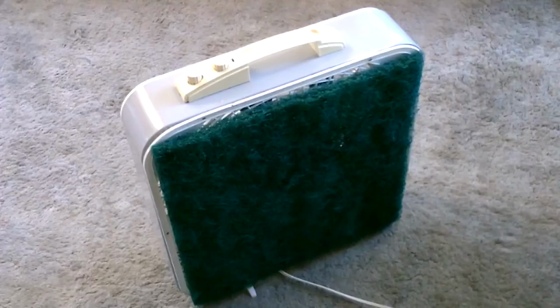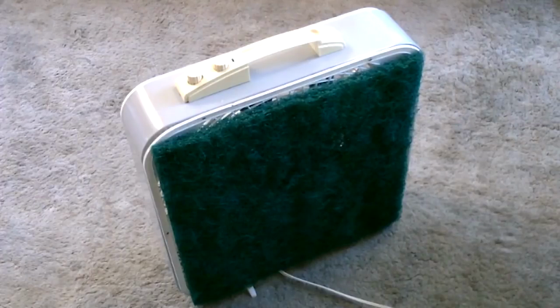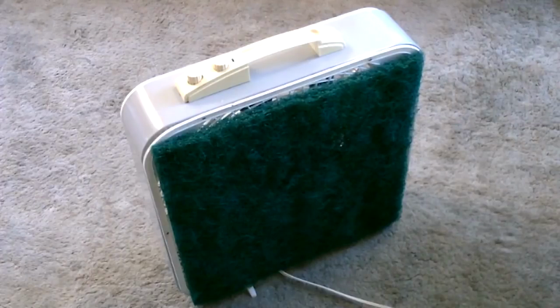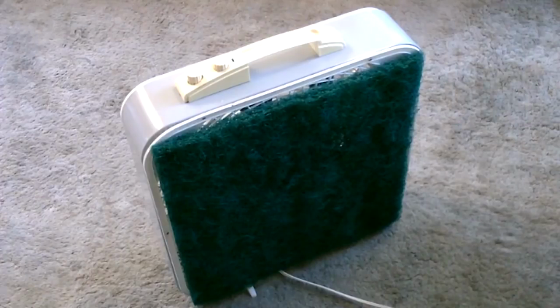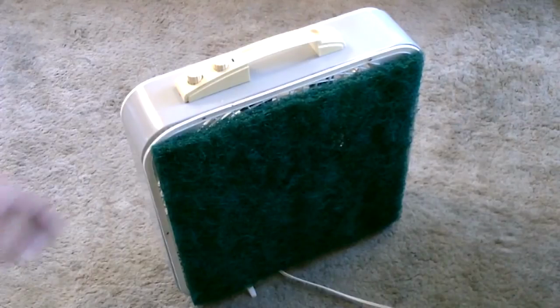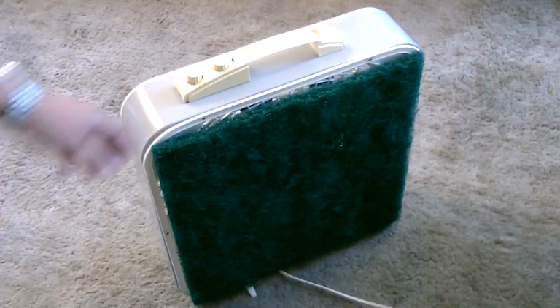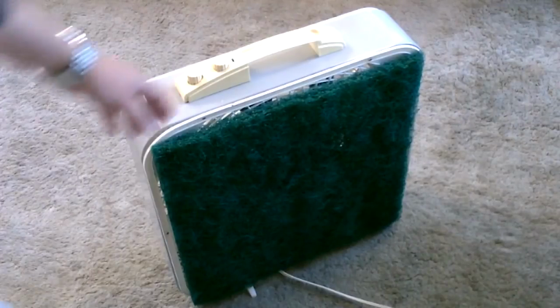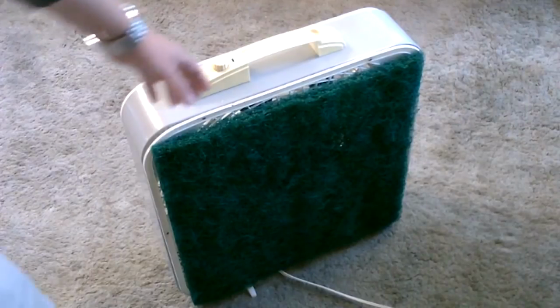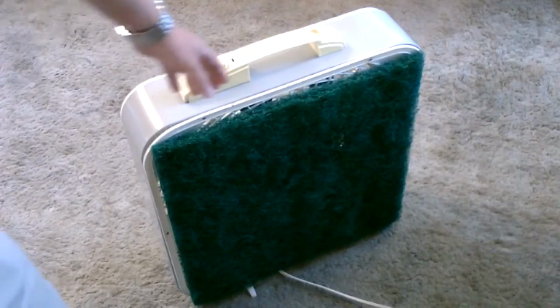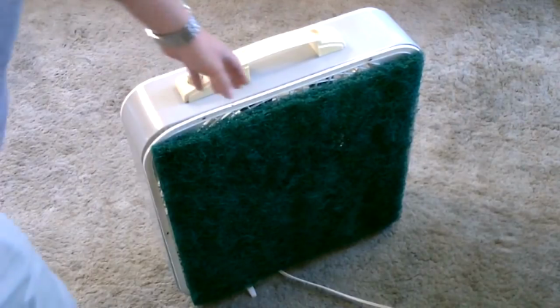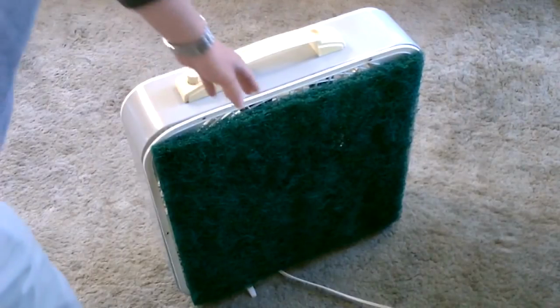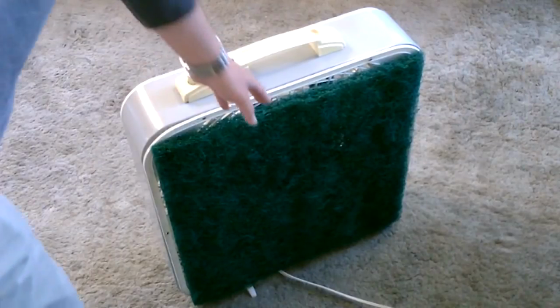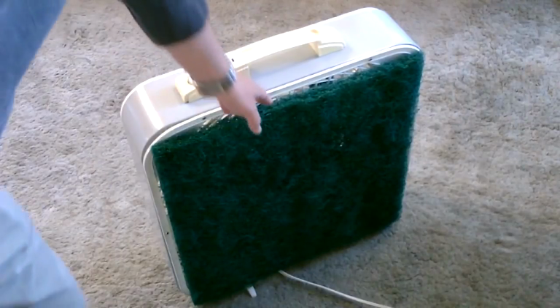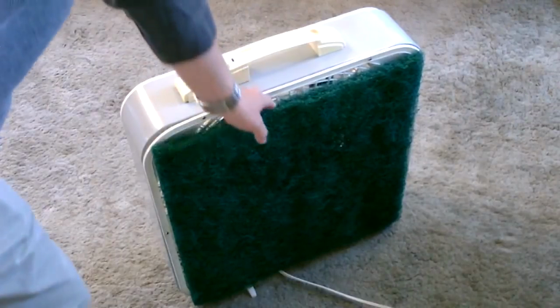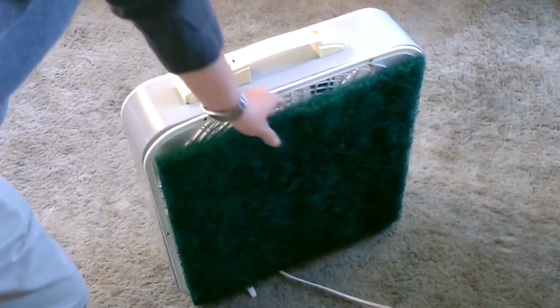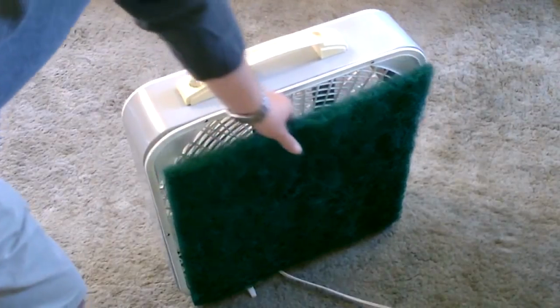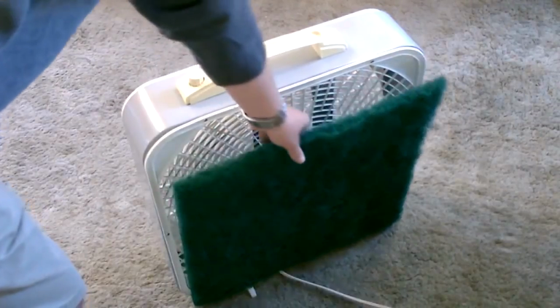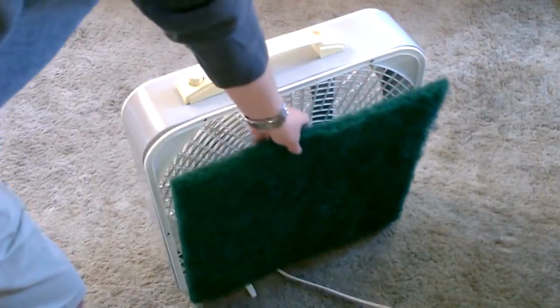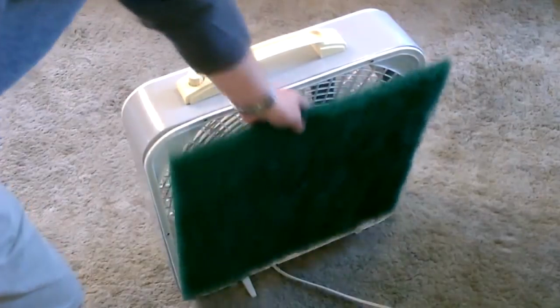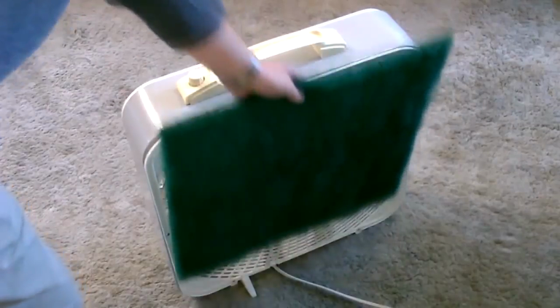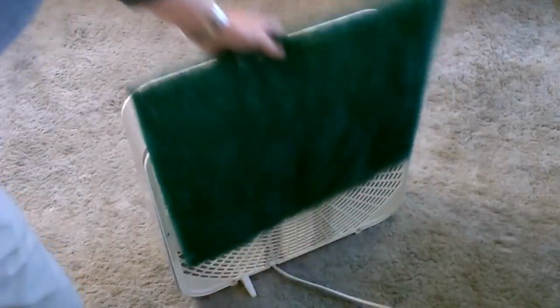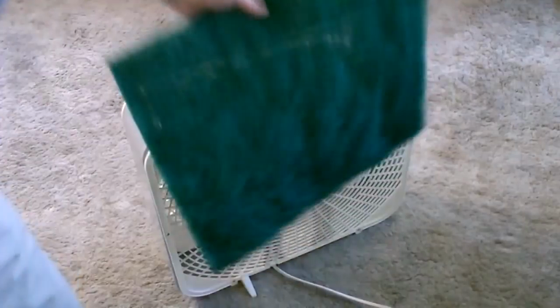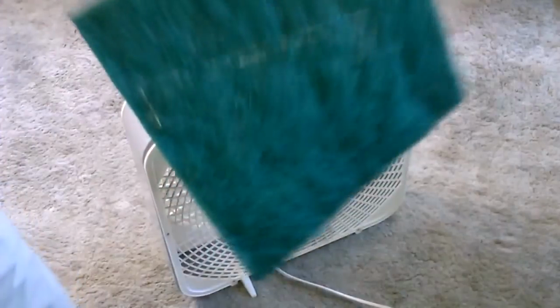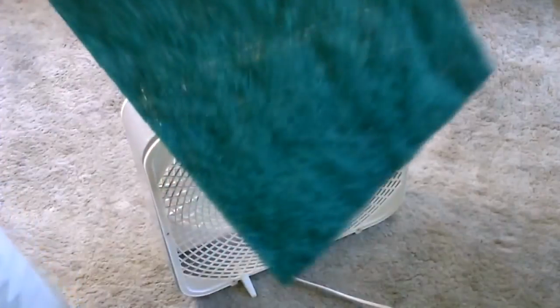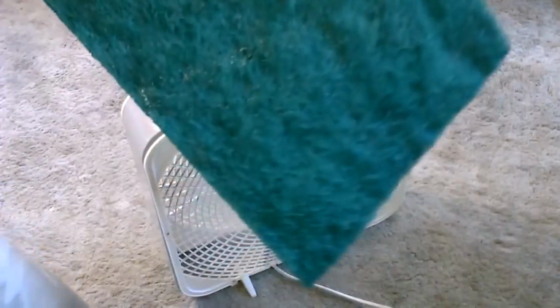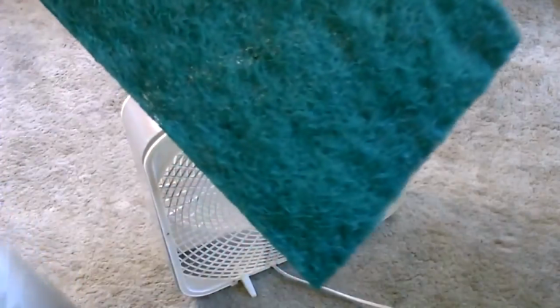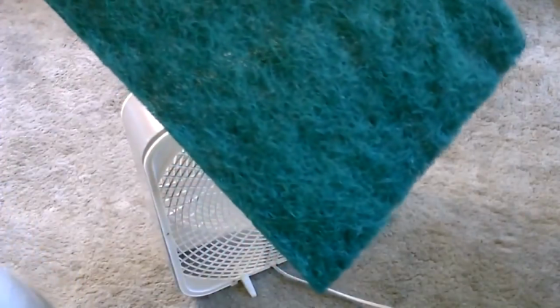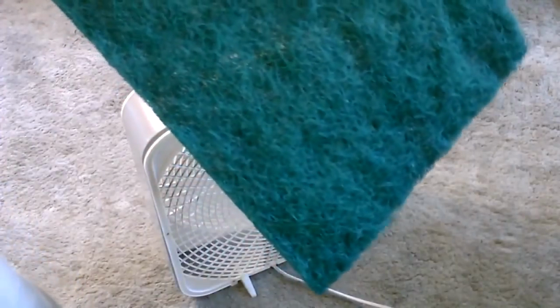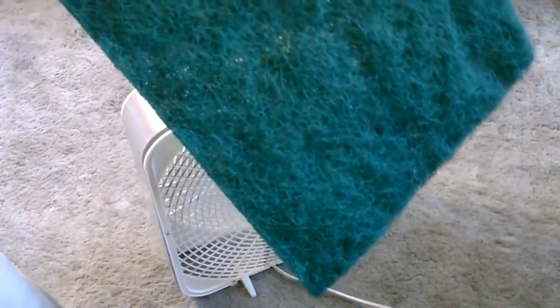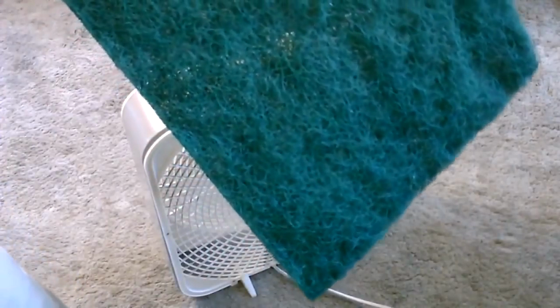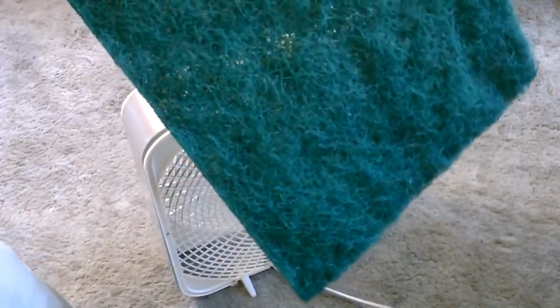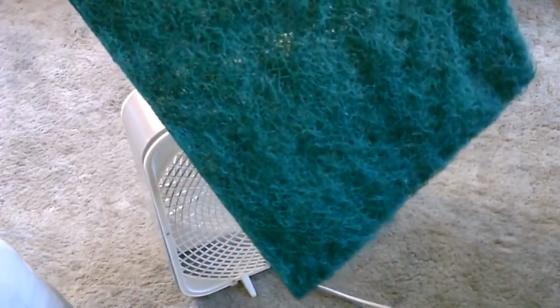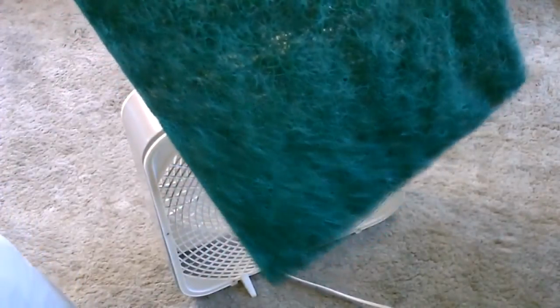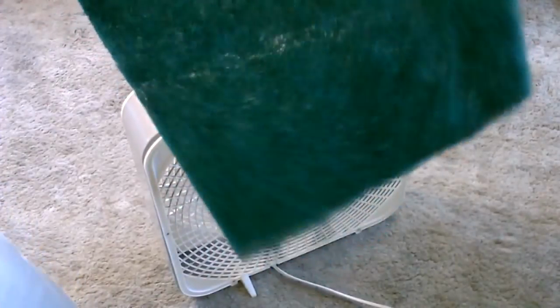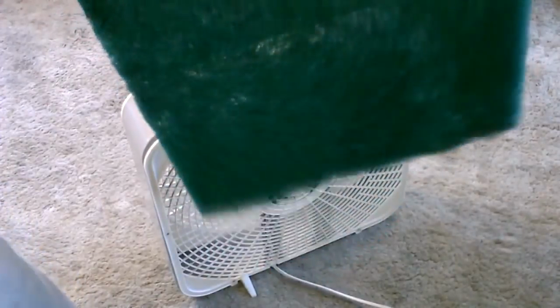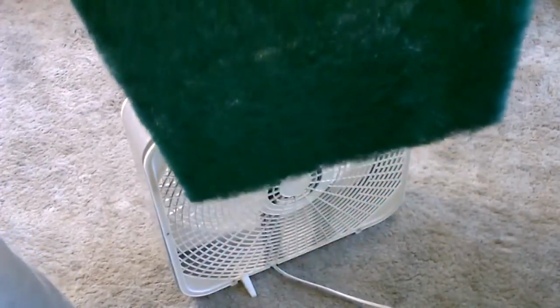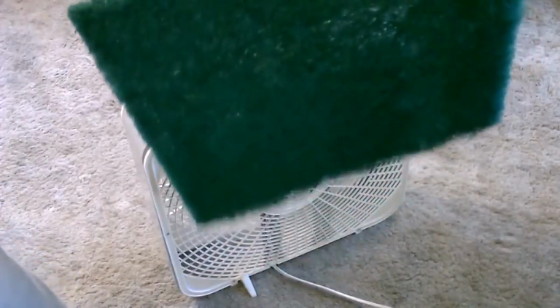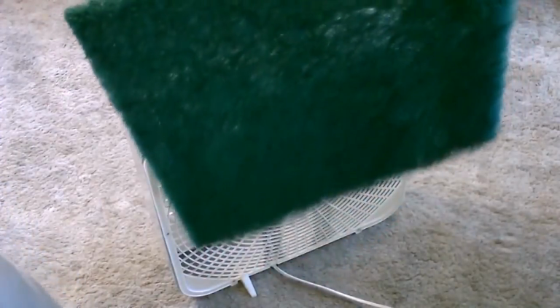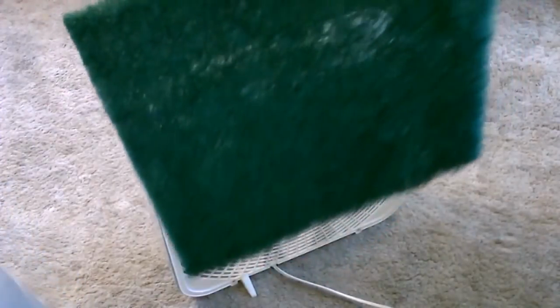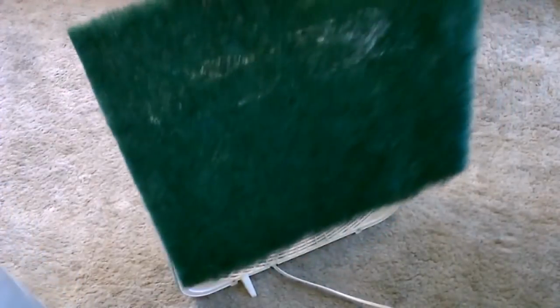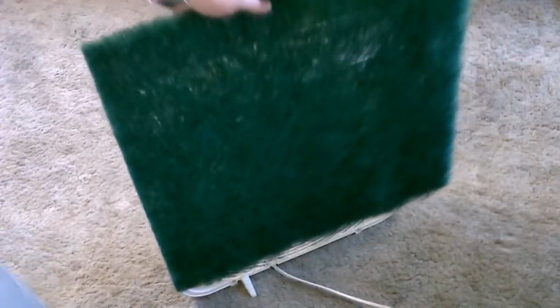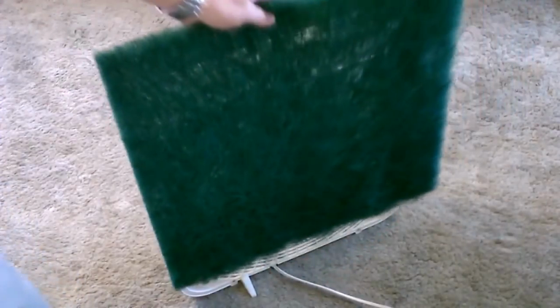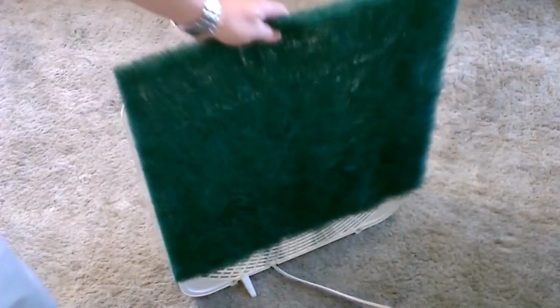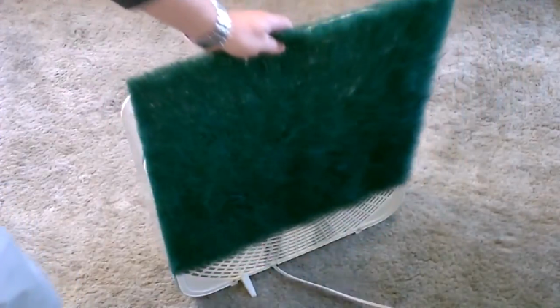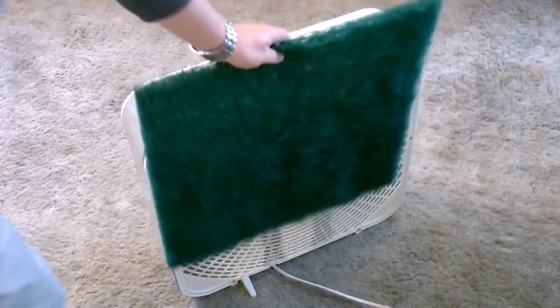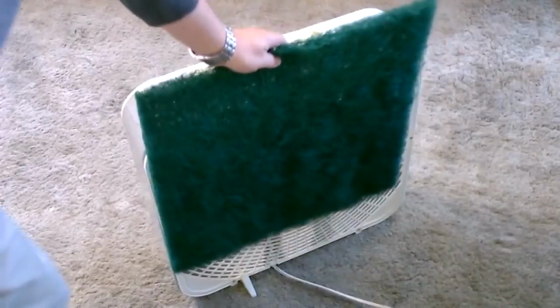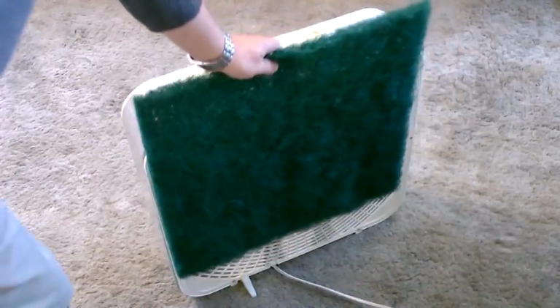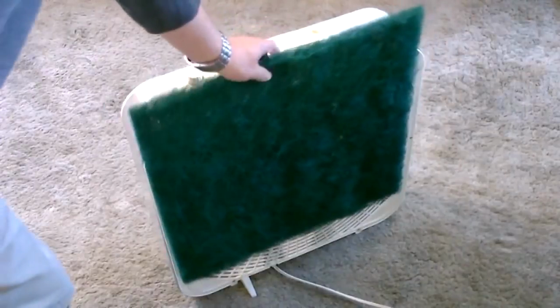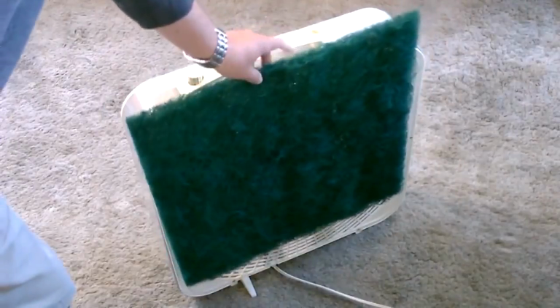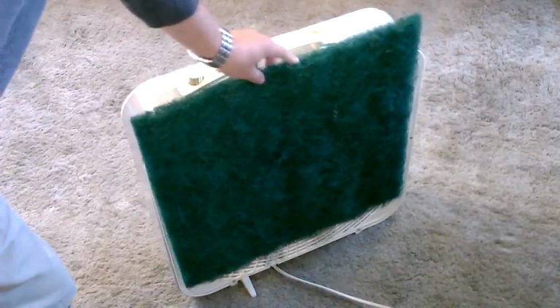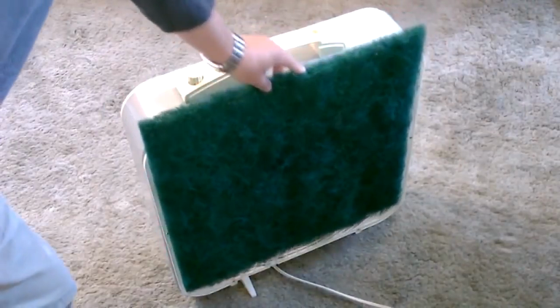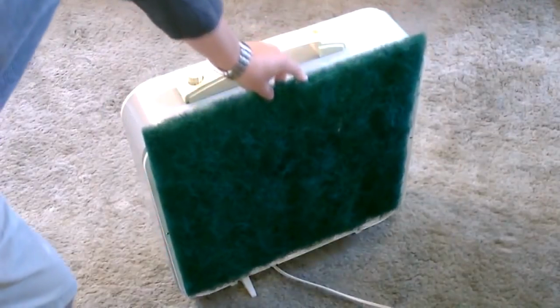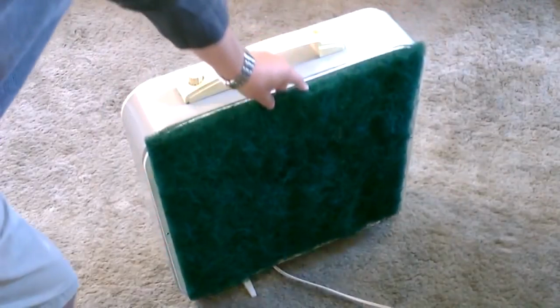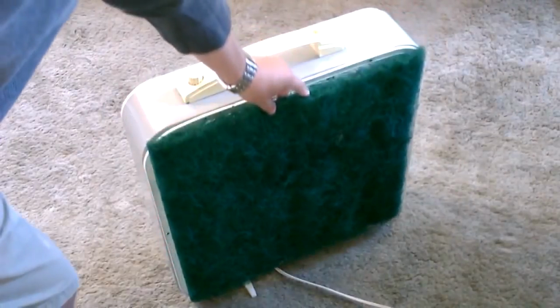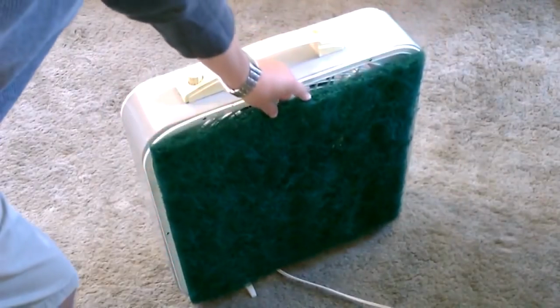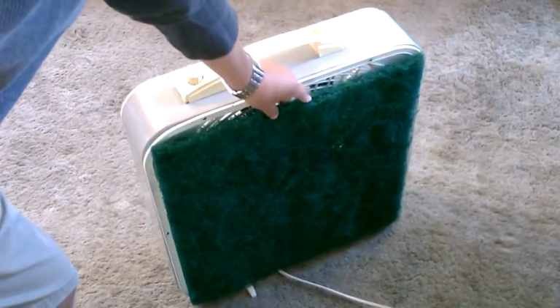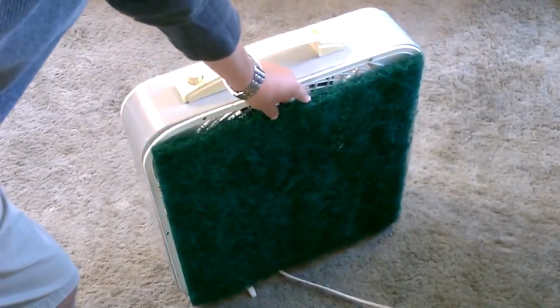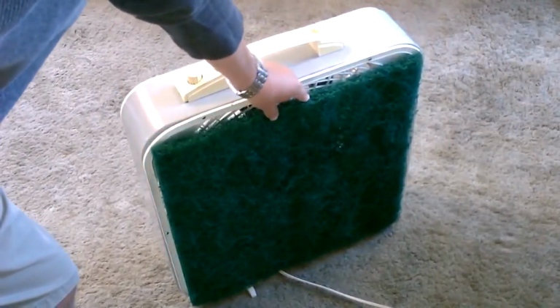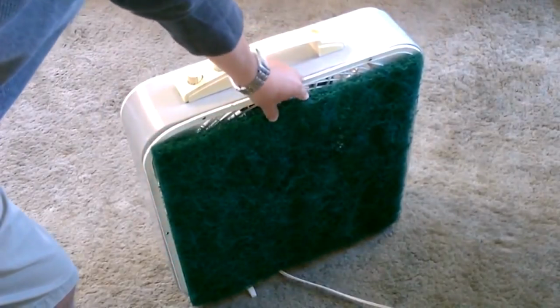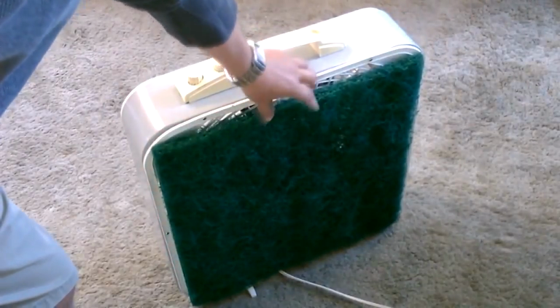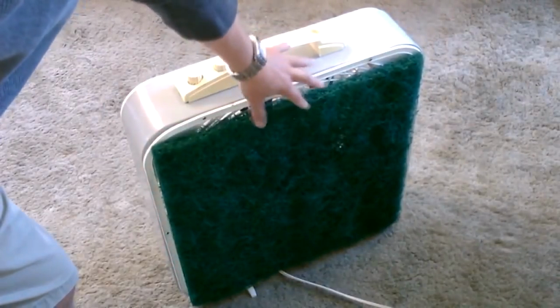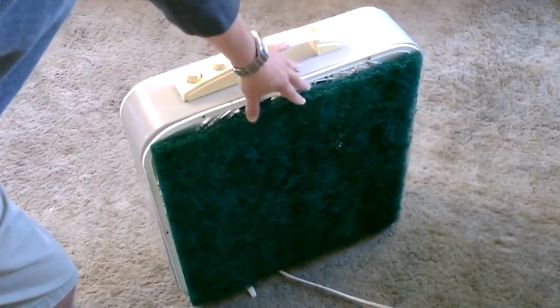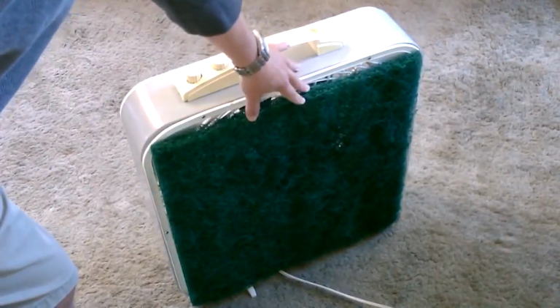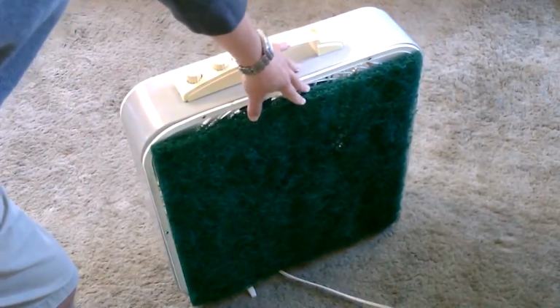One last thing — I noticed that I'm left with a 20 by 20 inch piece that fits perfectly on a box fan.